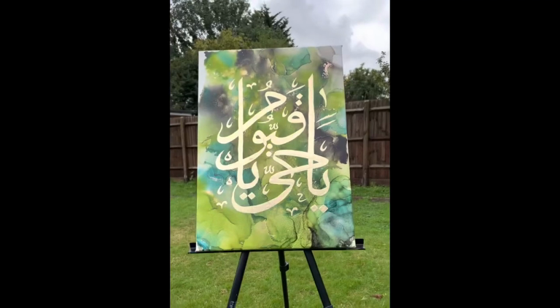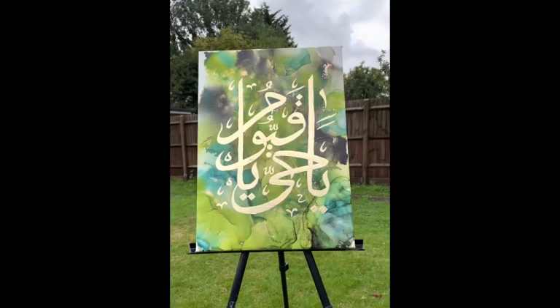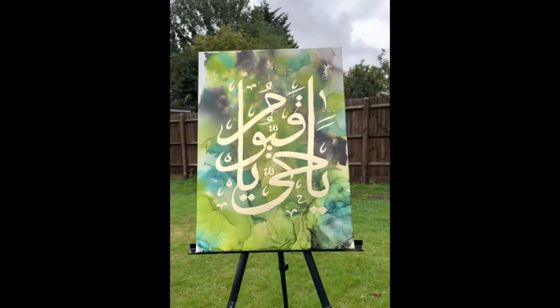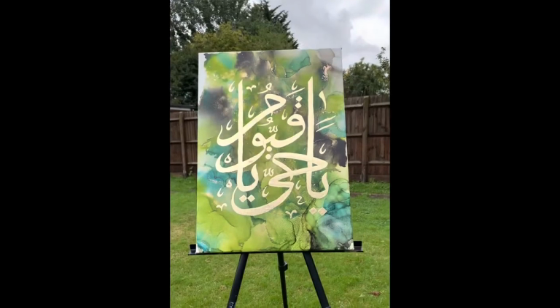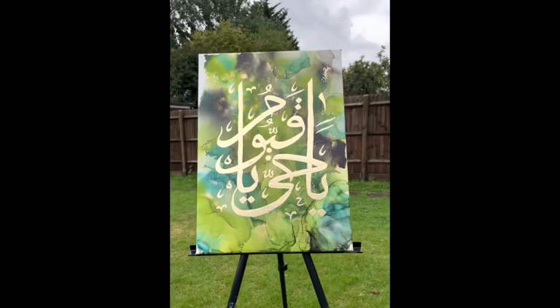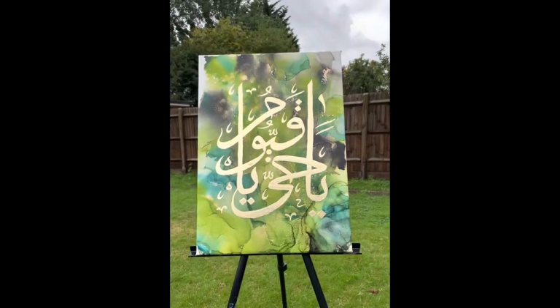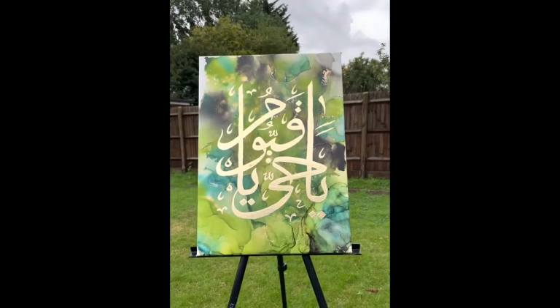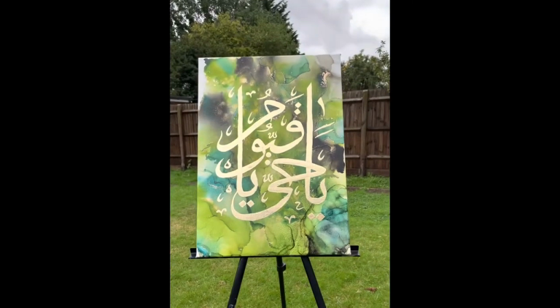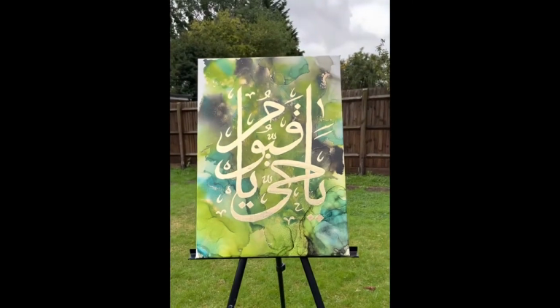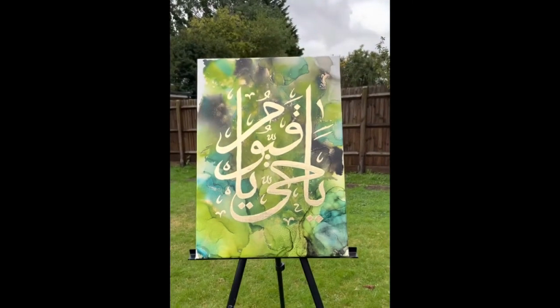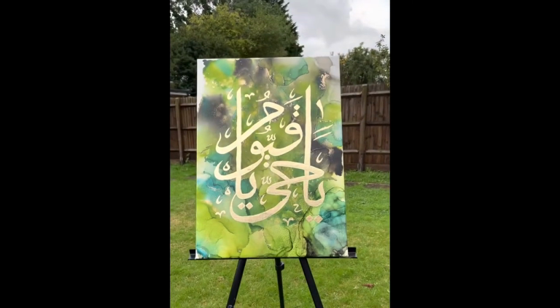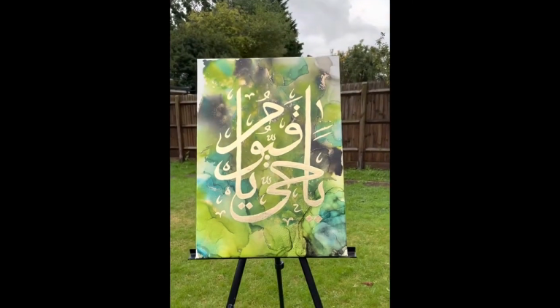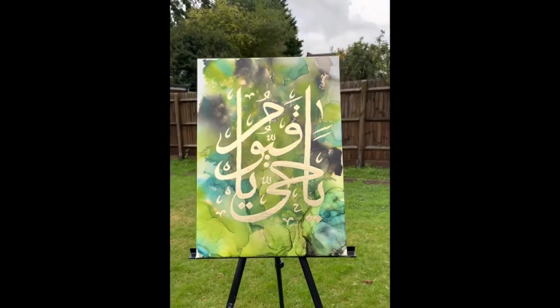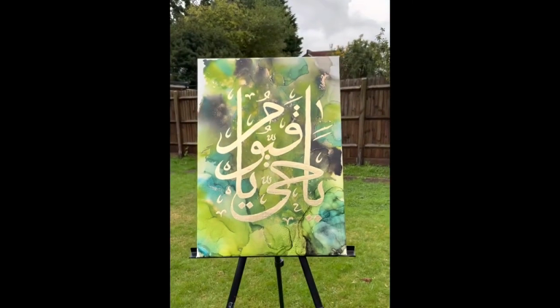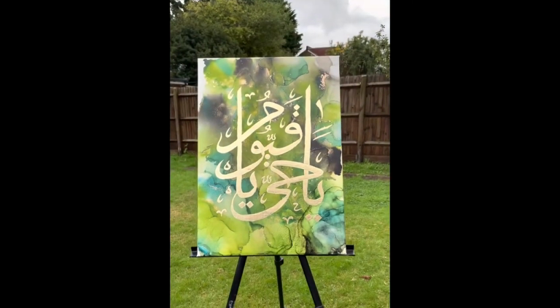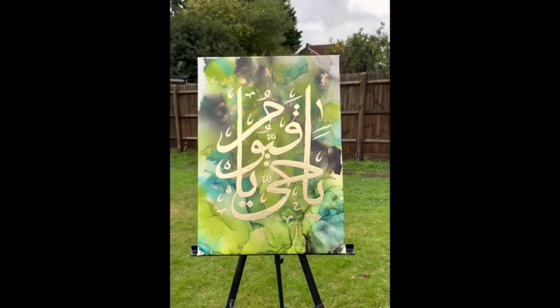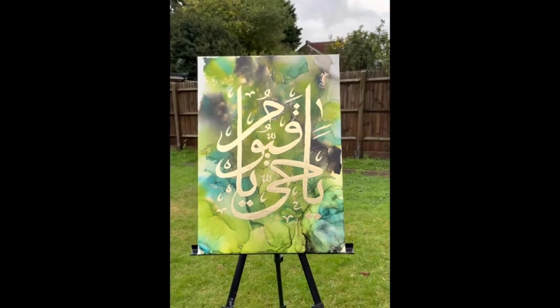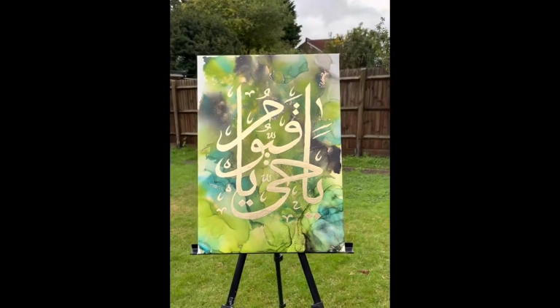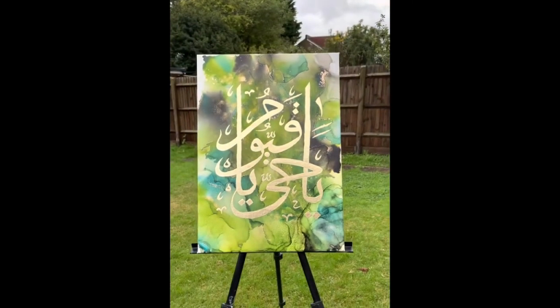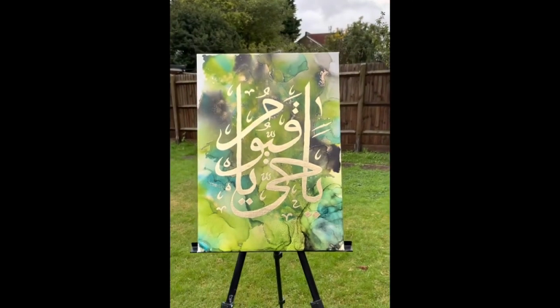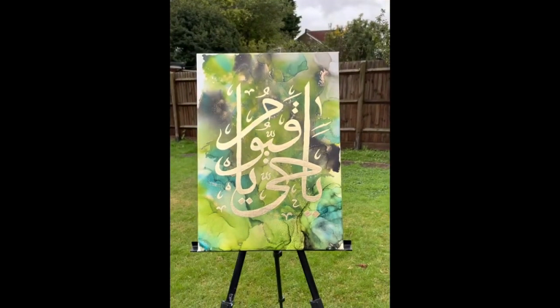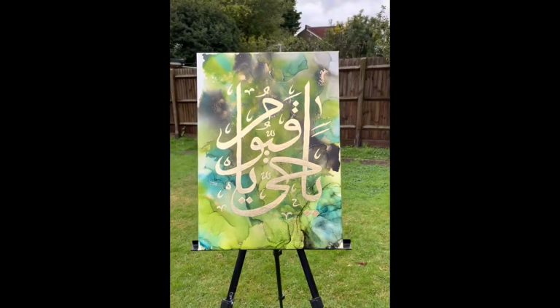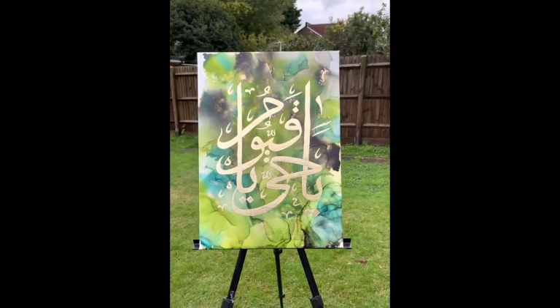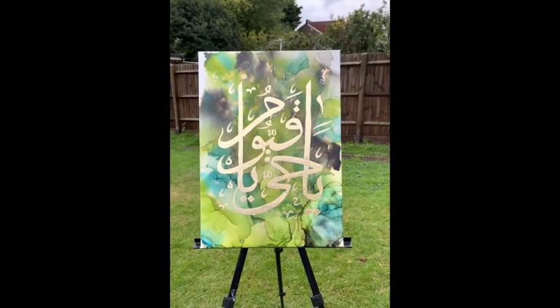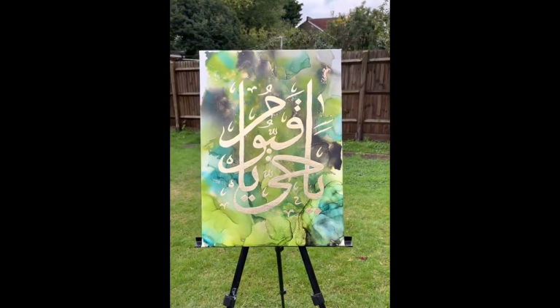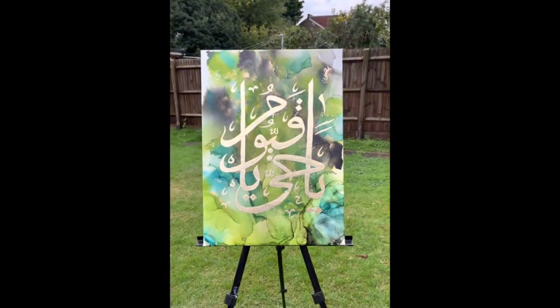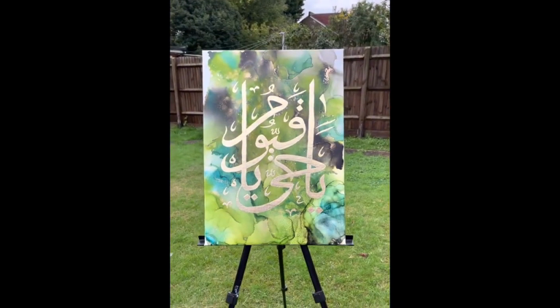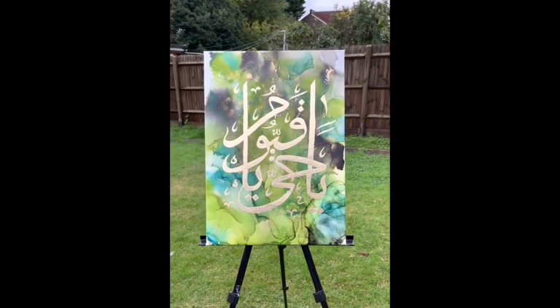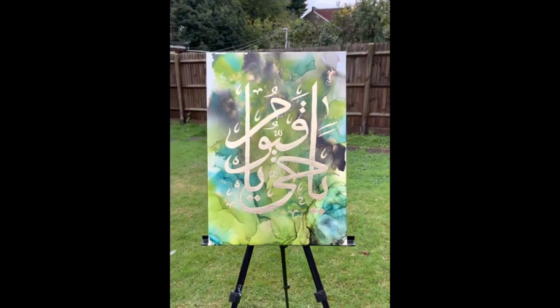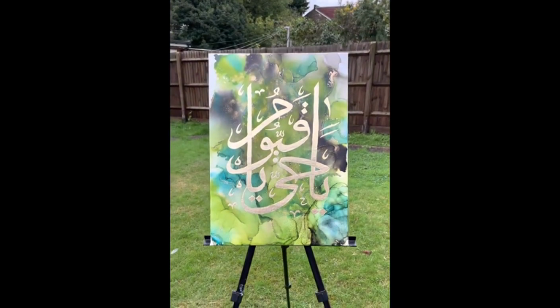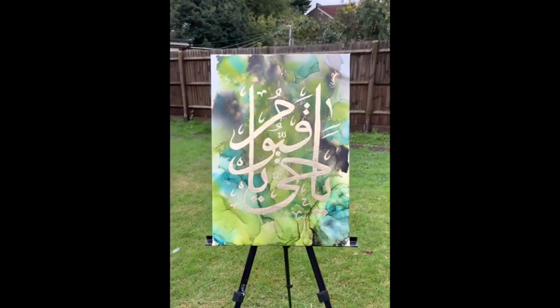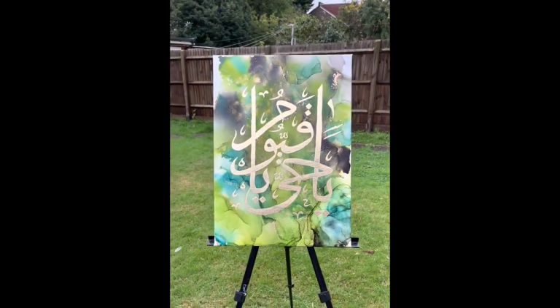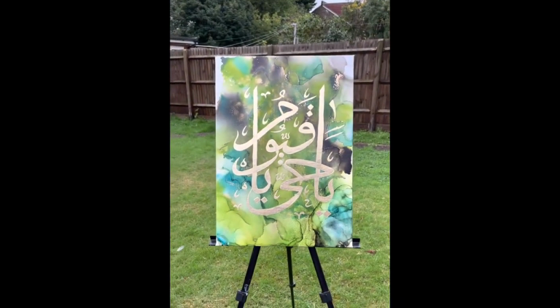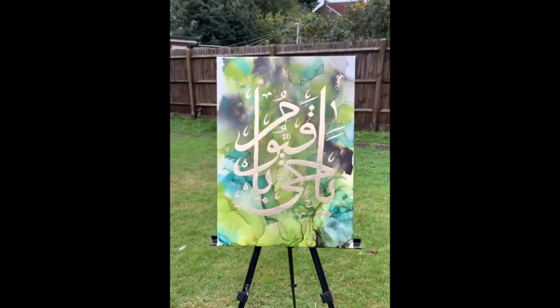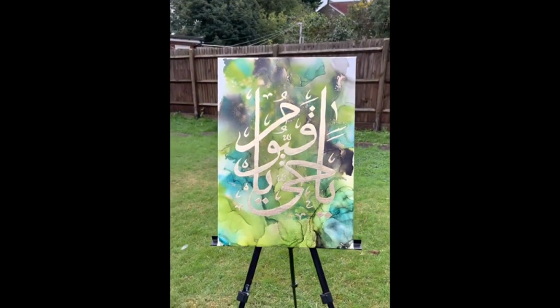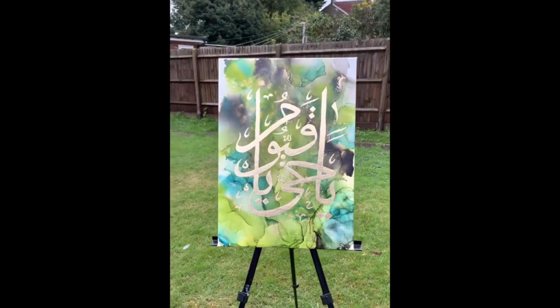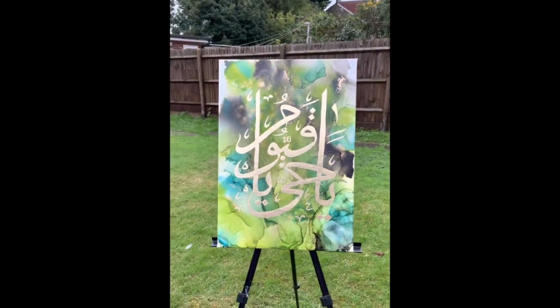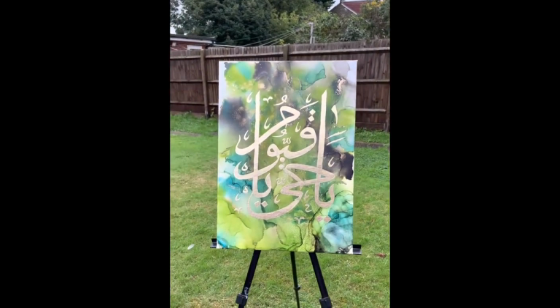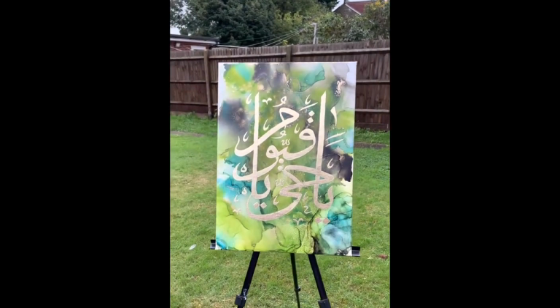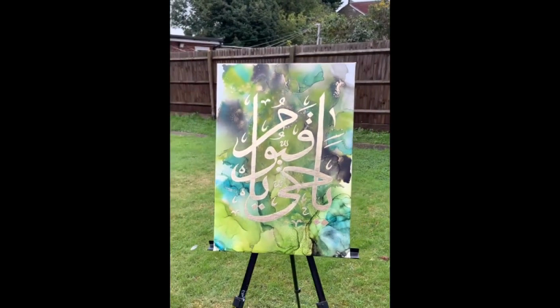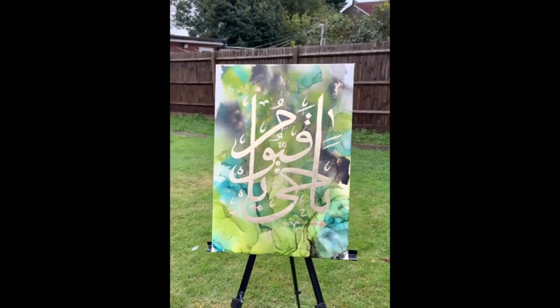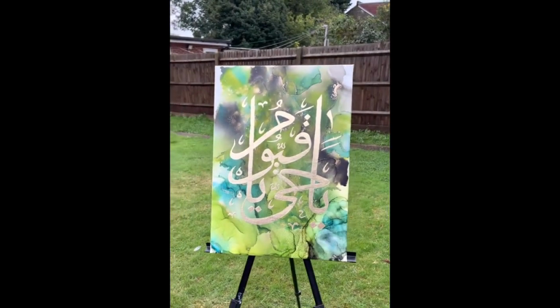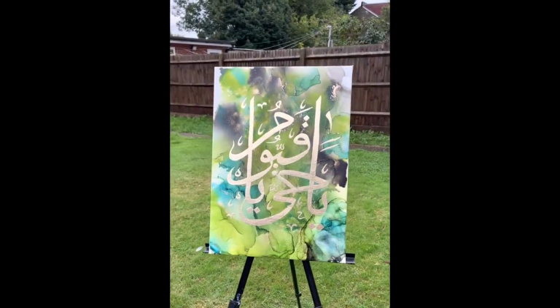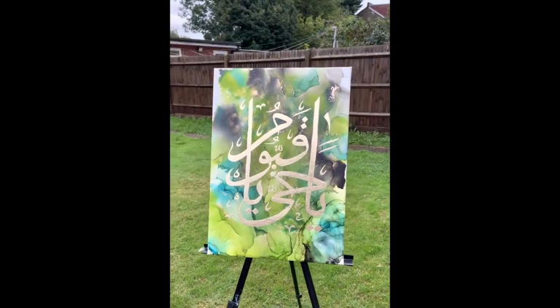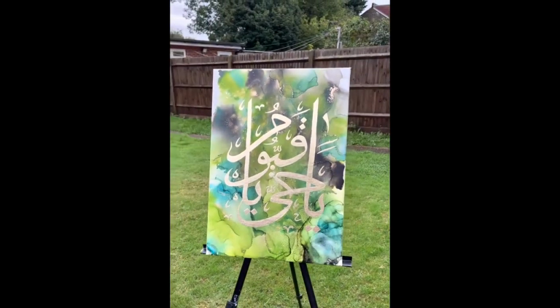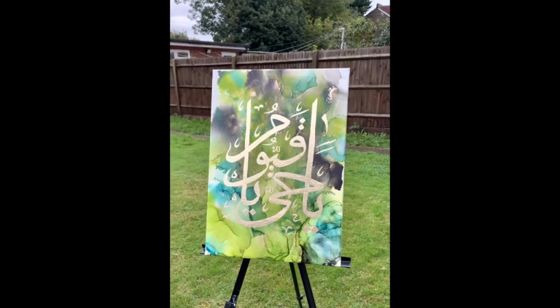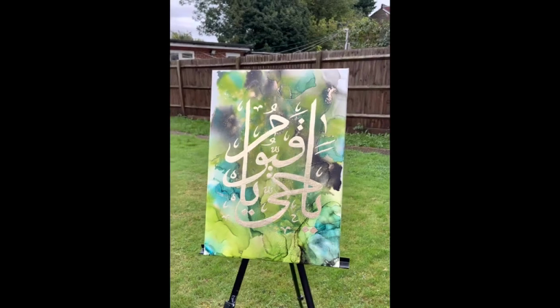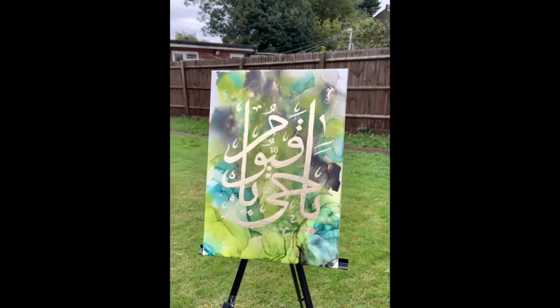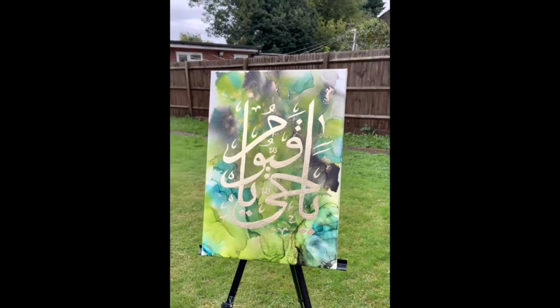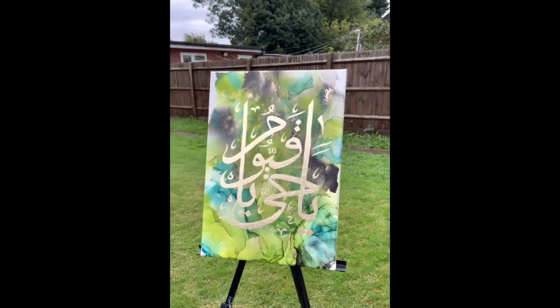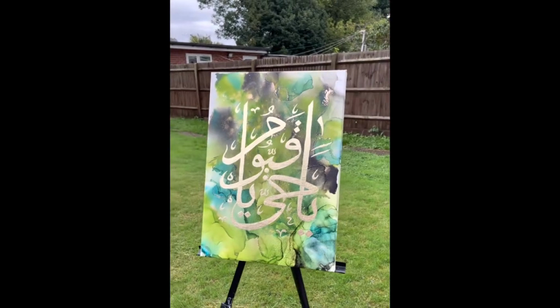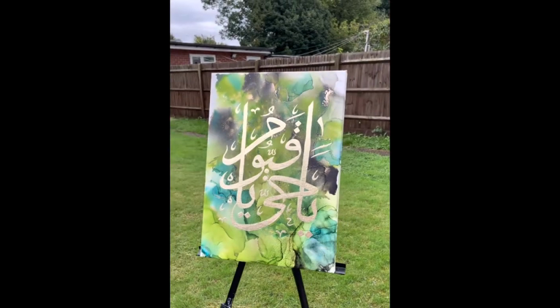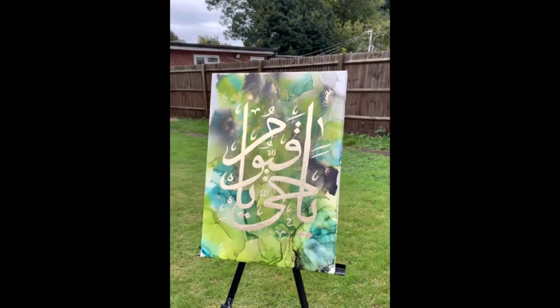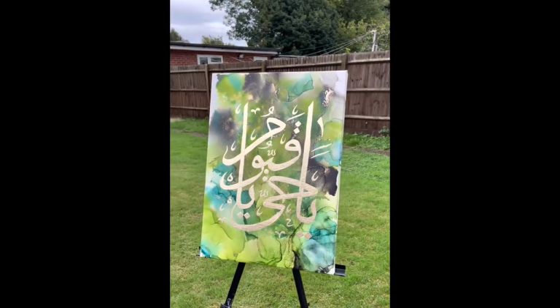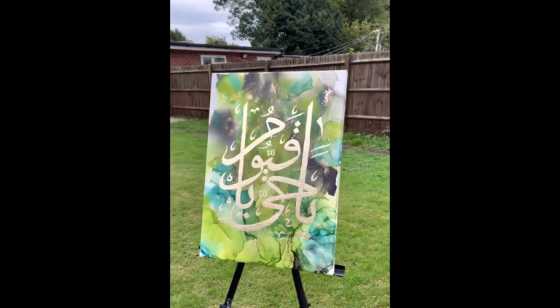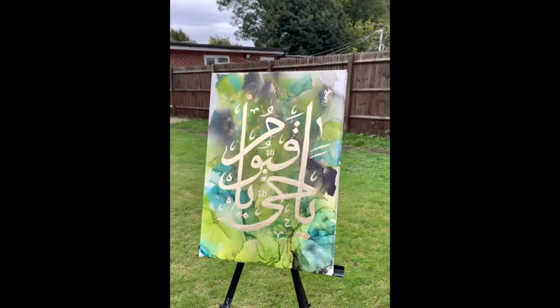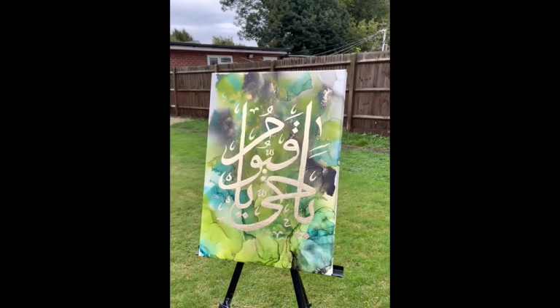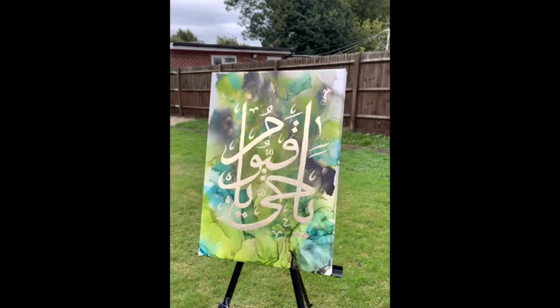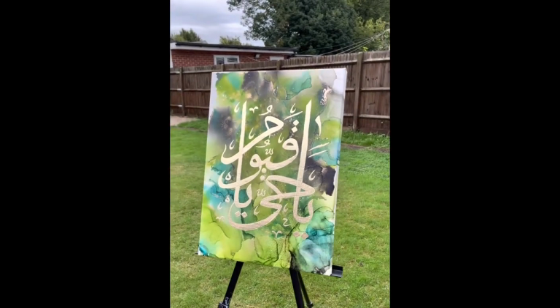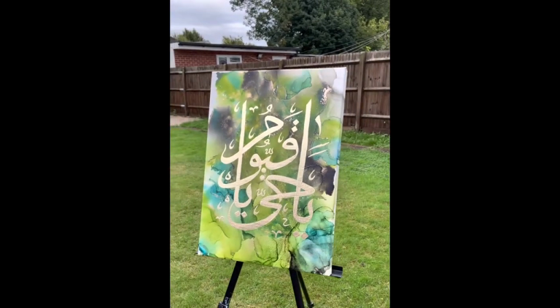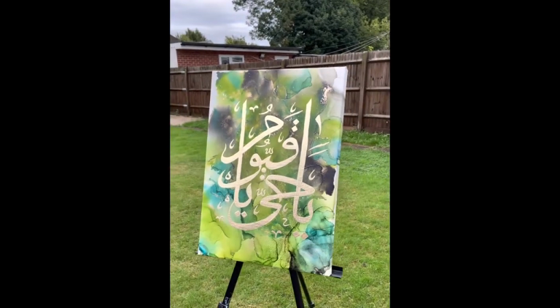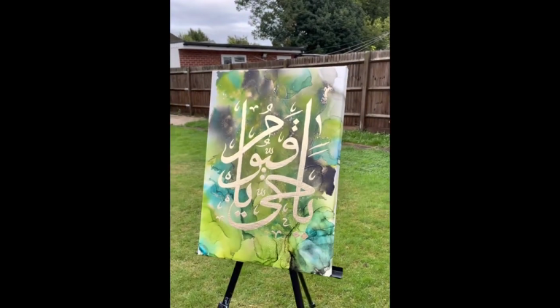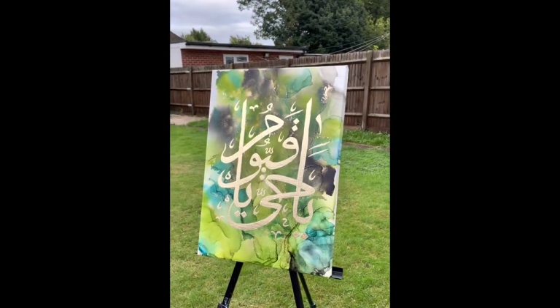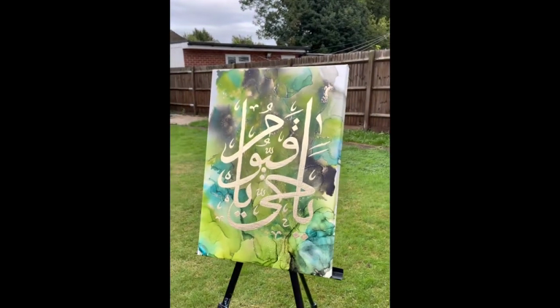Salam guys, I hope everyone is well. In this video I'll be showing you how to do an alcohol ink background with Arabic calligraphy in gold leaf.